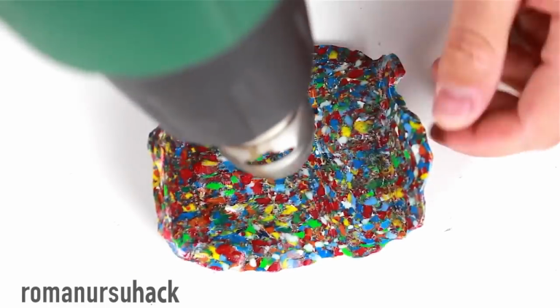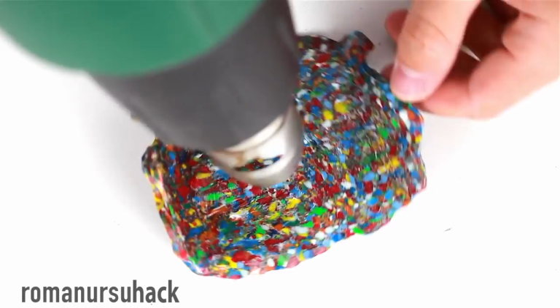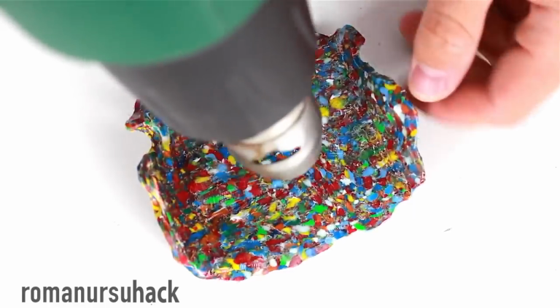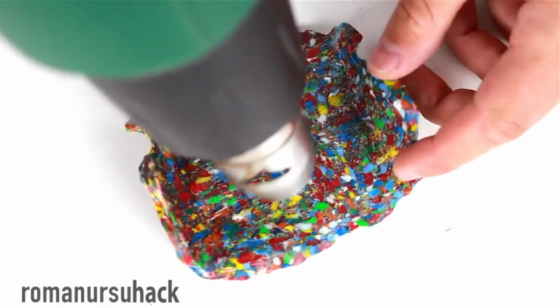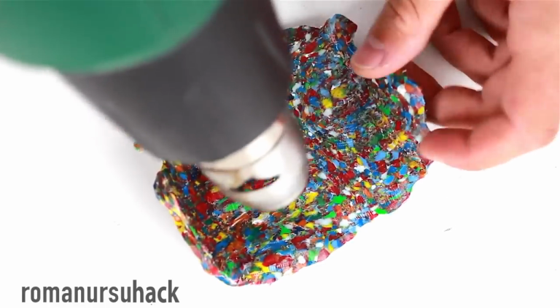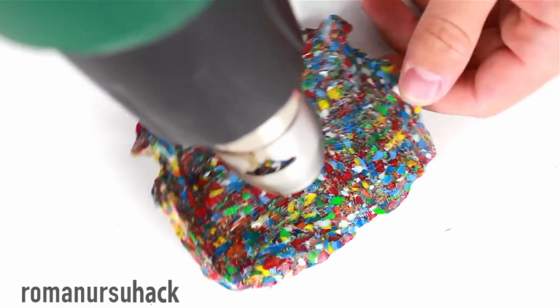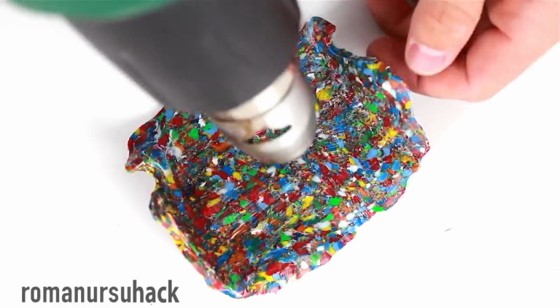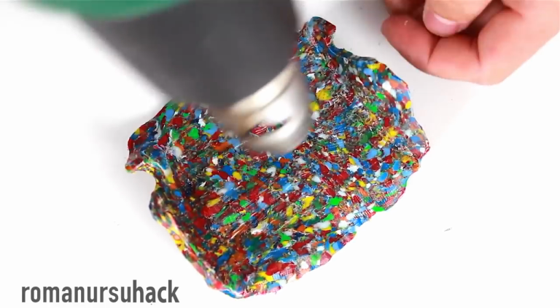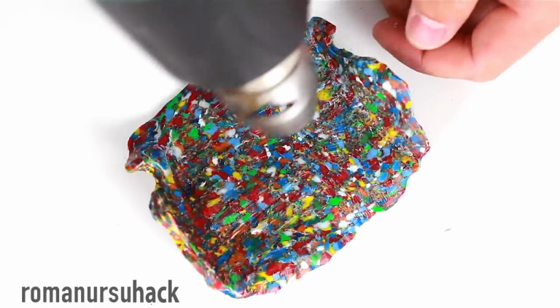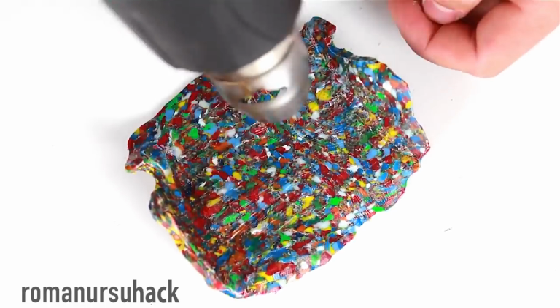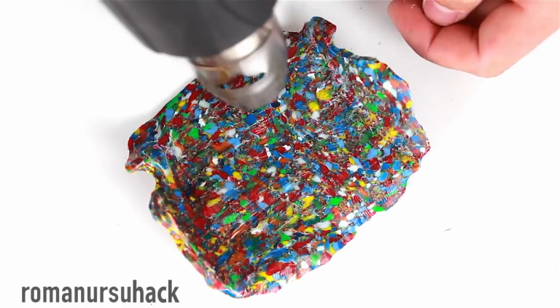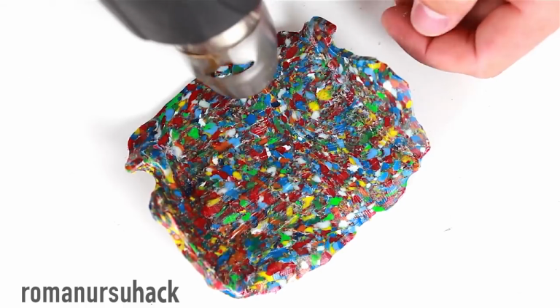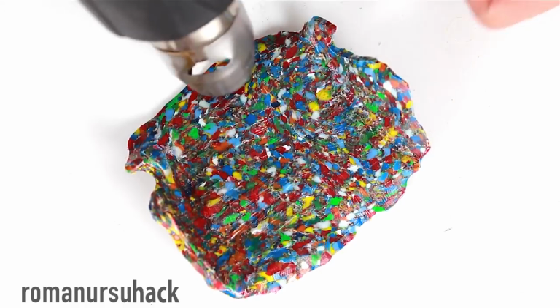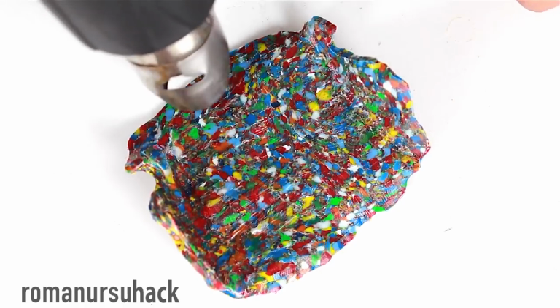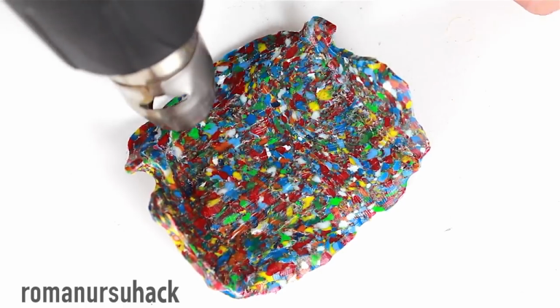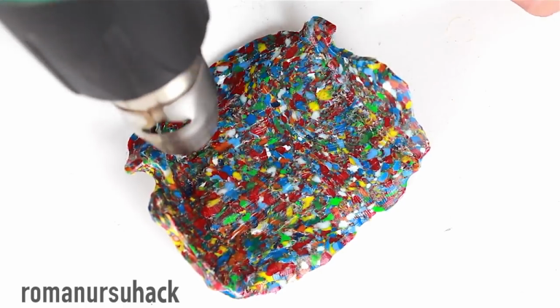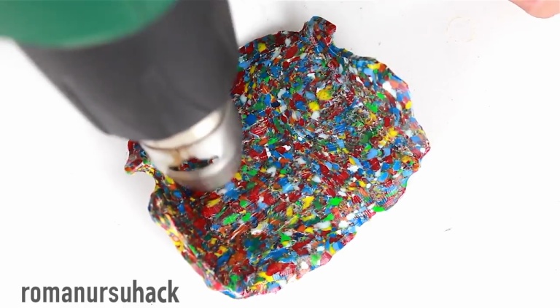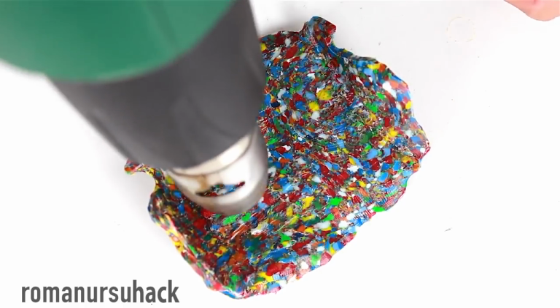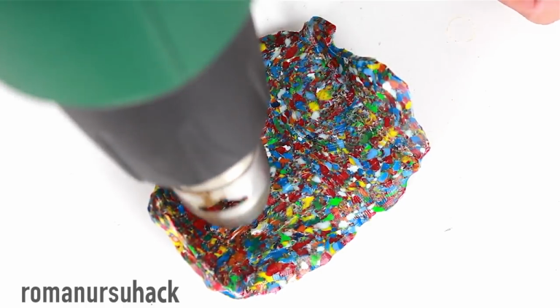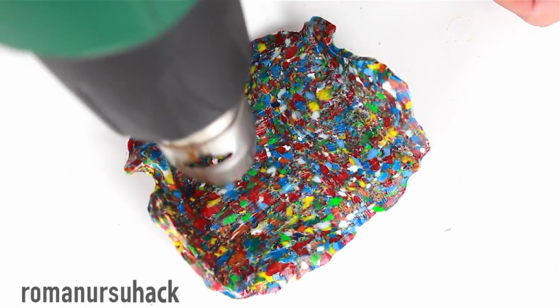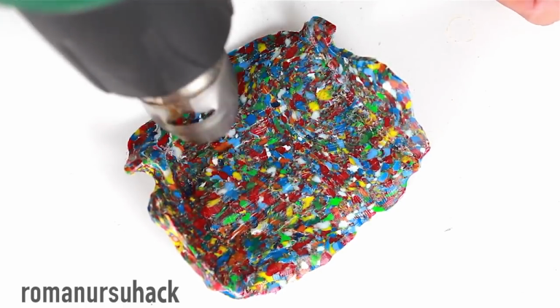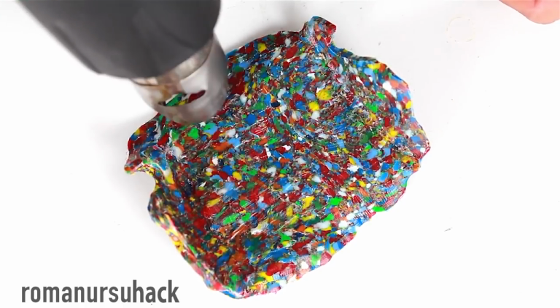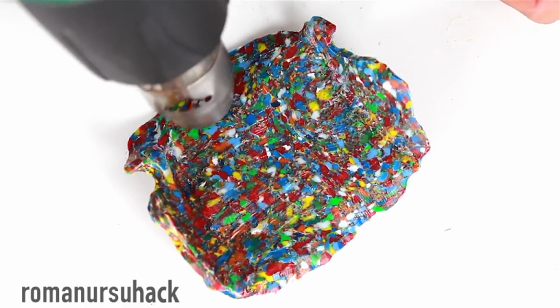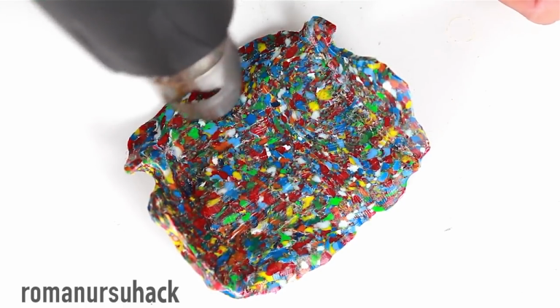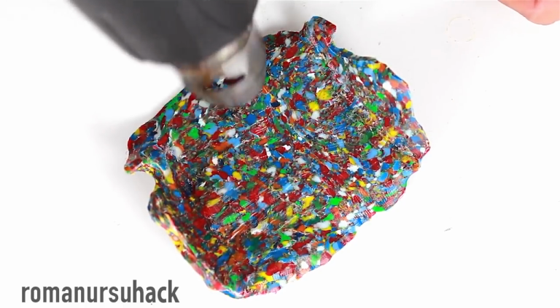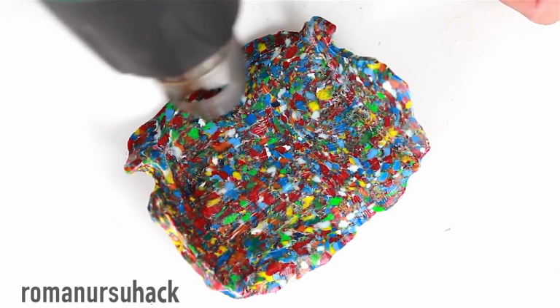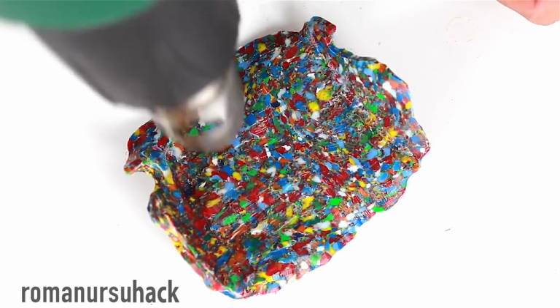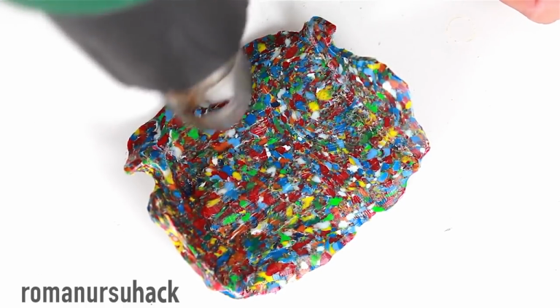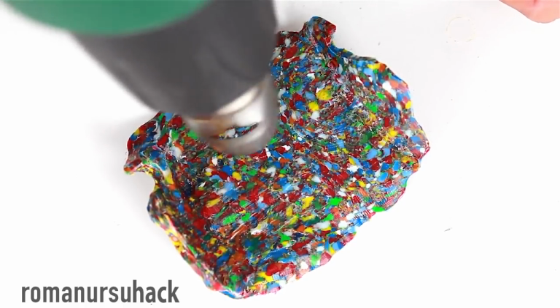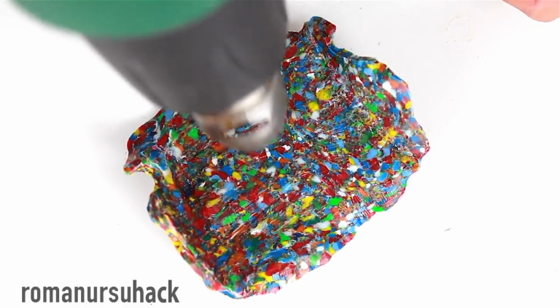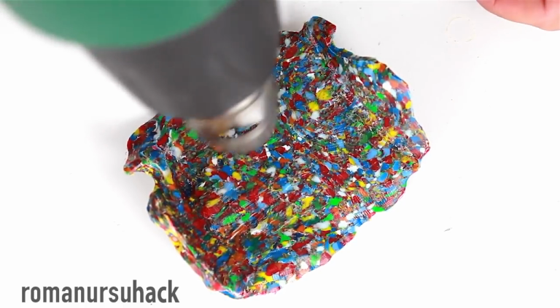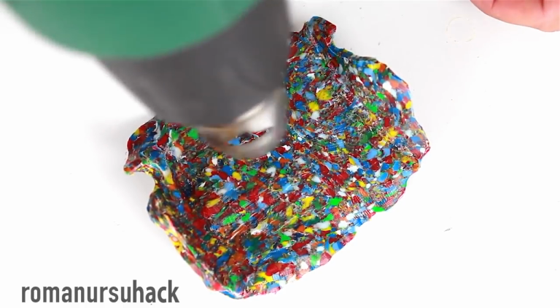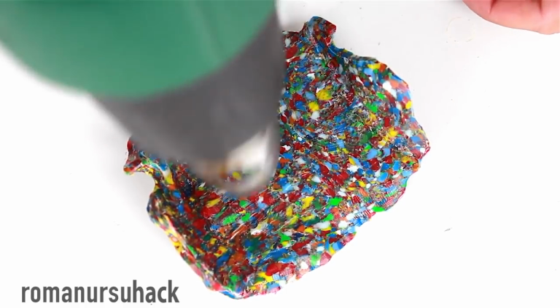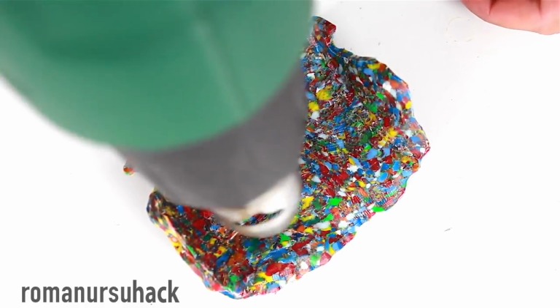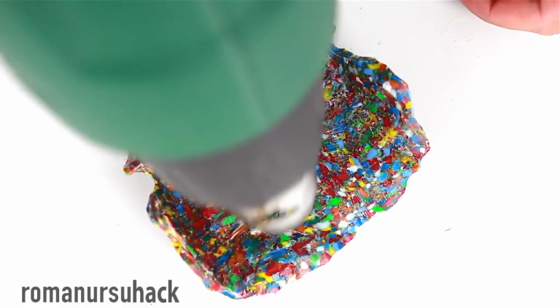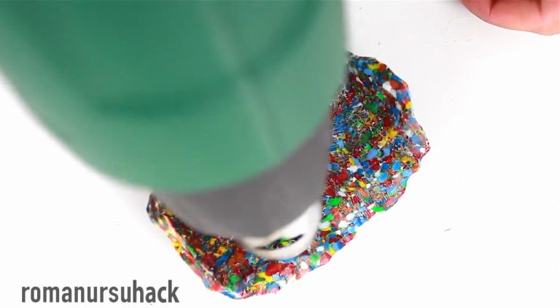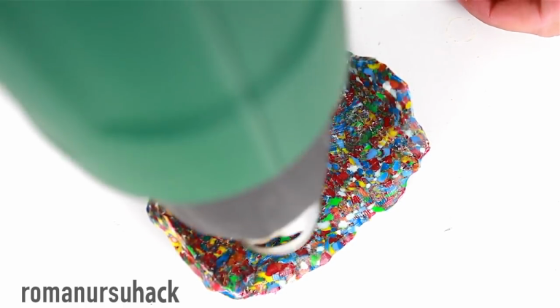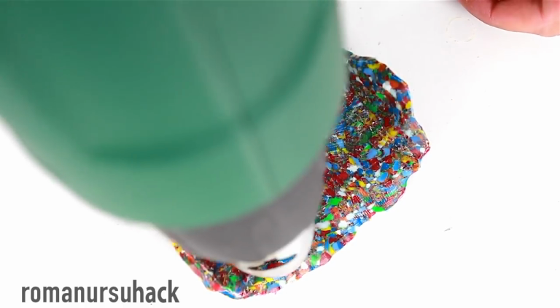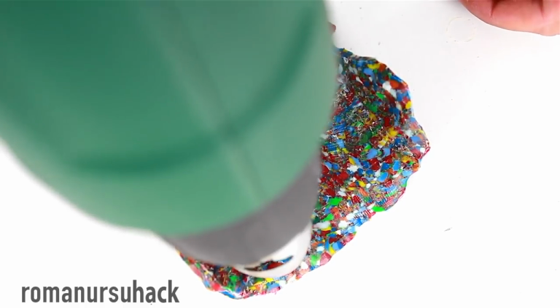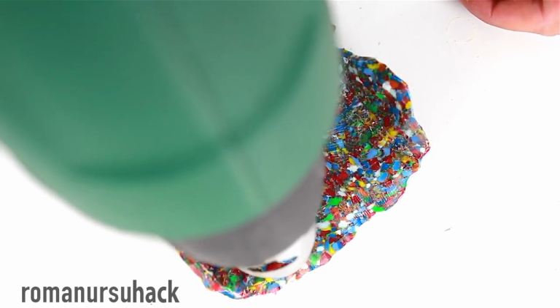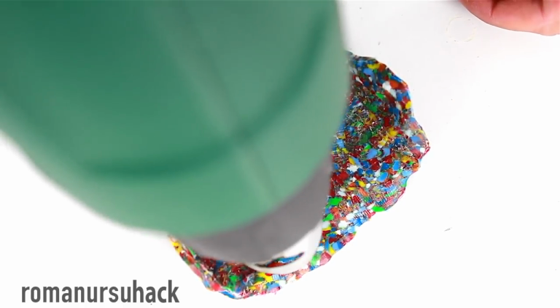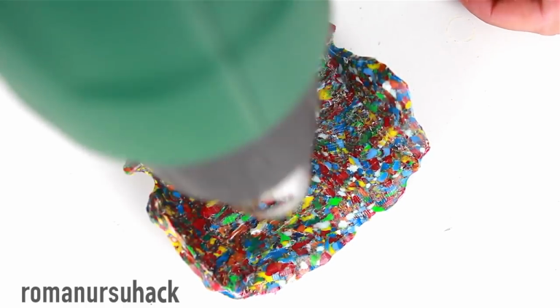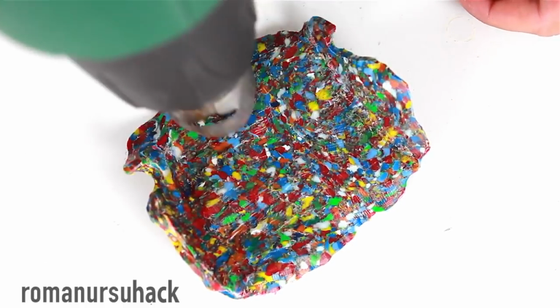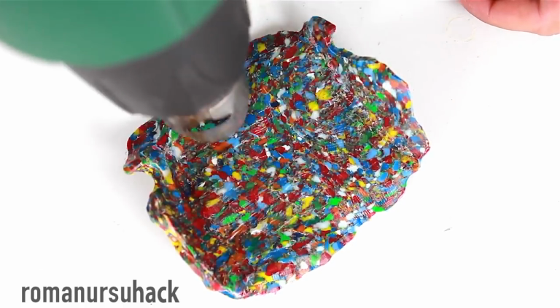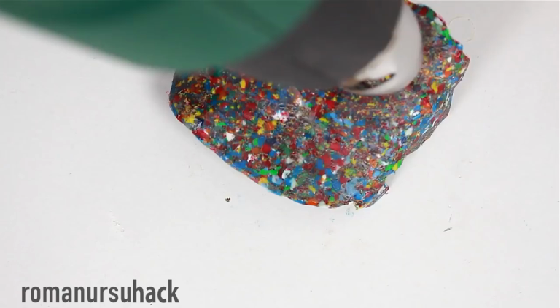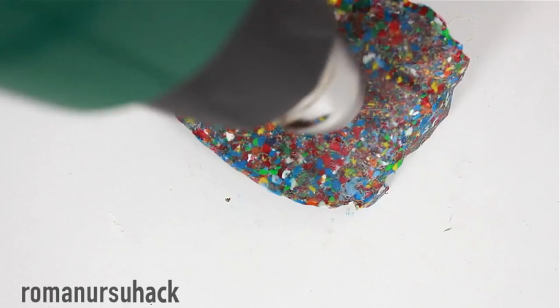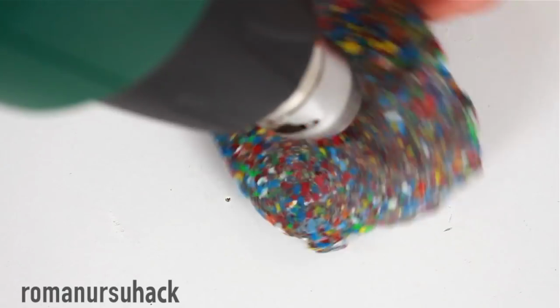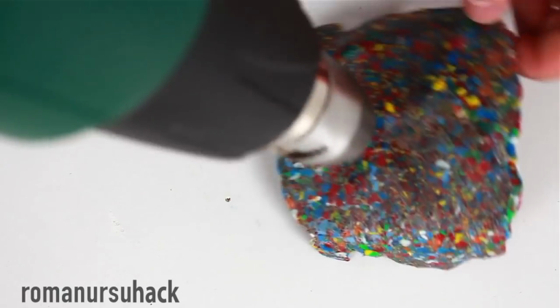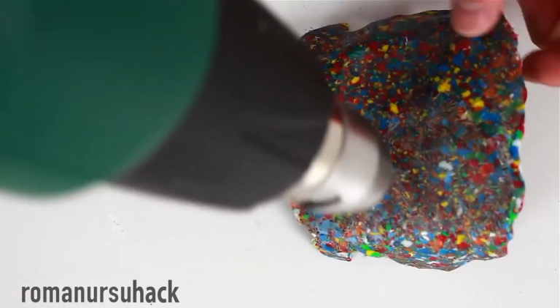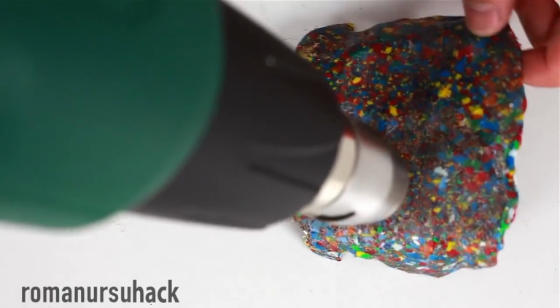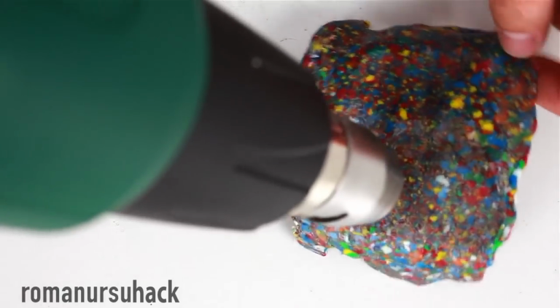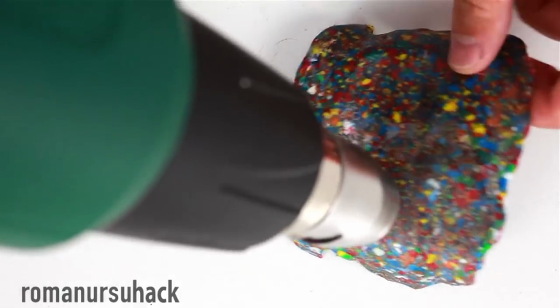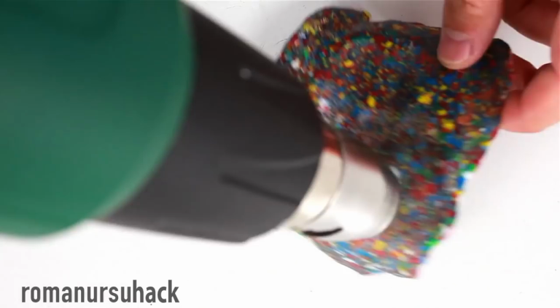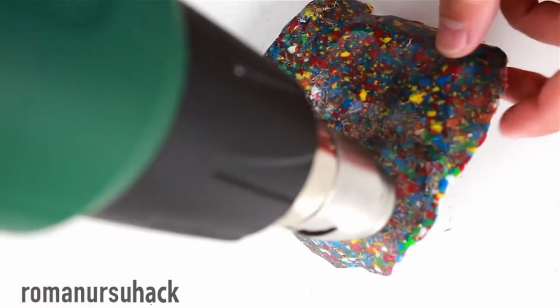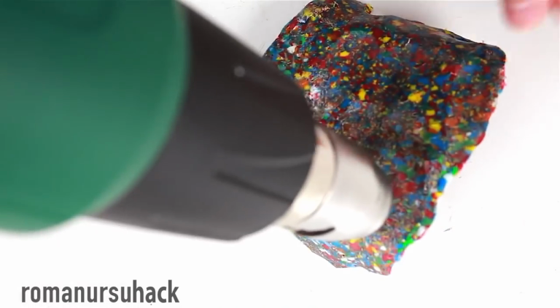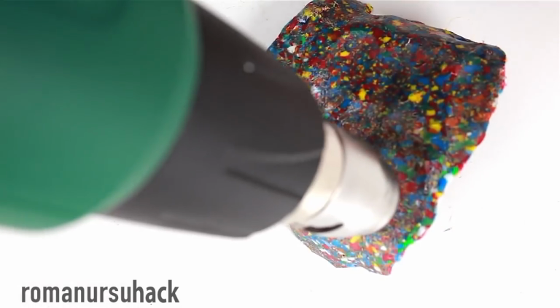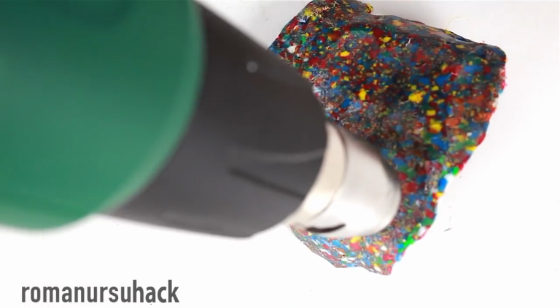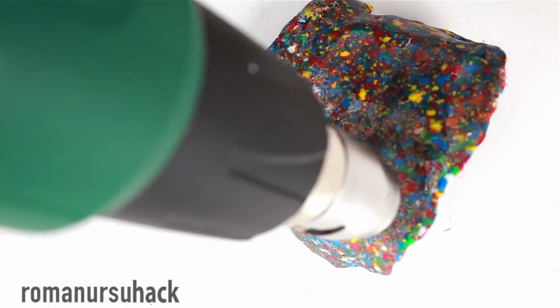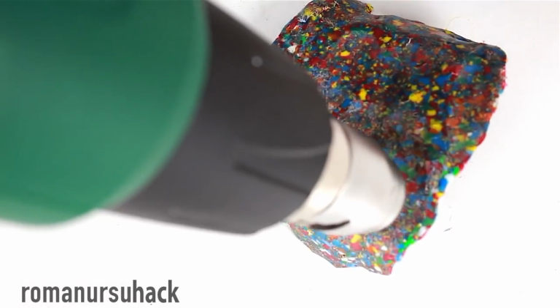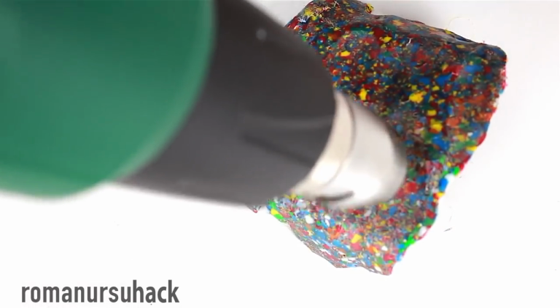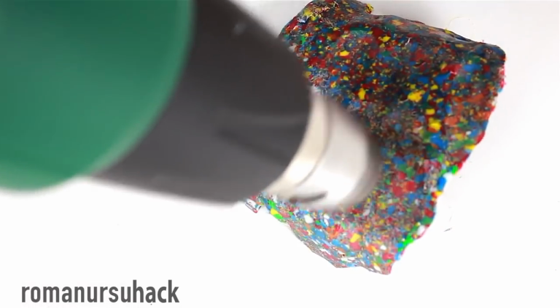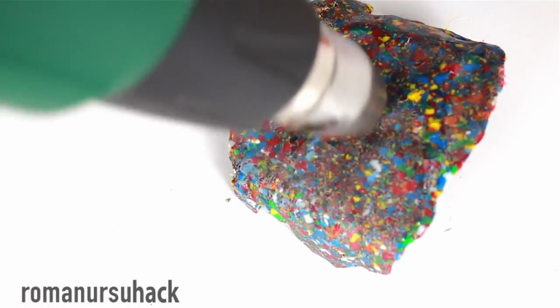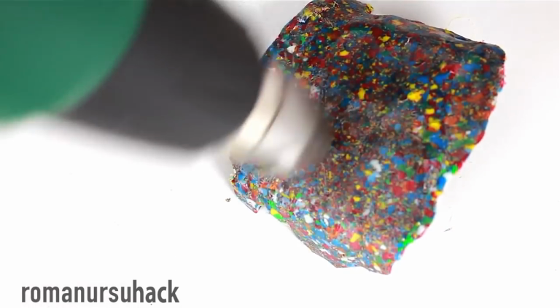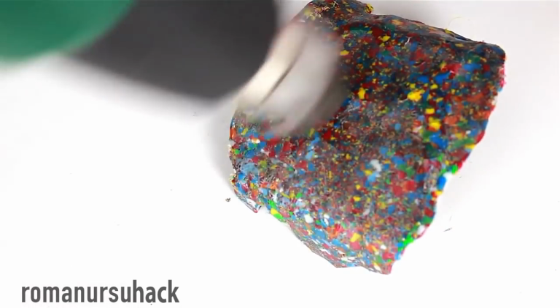By the way, to smooth out the surface after working with a rotary tool and give the surface a nice shine, we will heat the case with a heat gun.